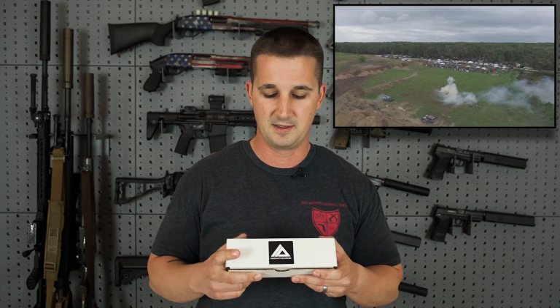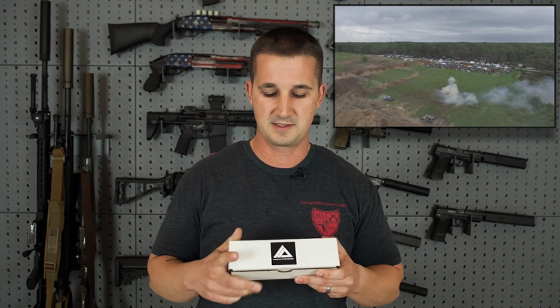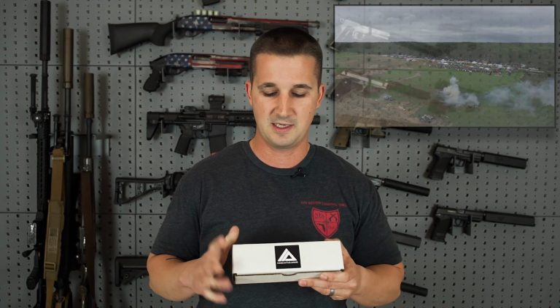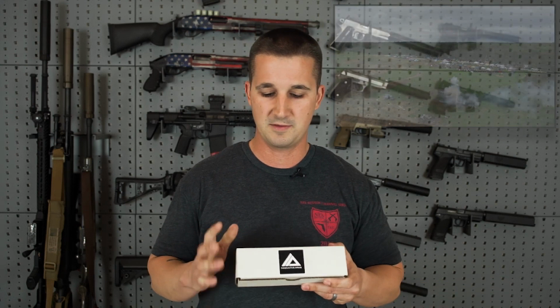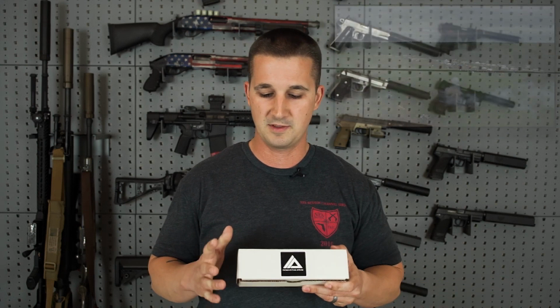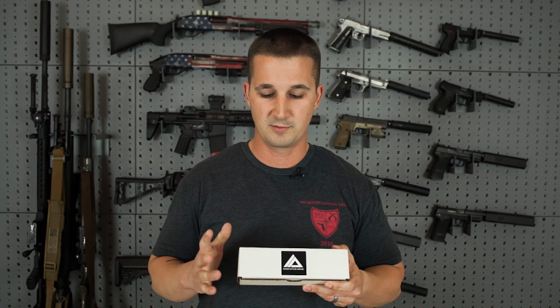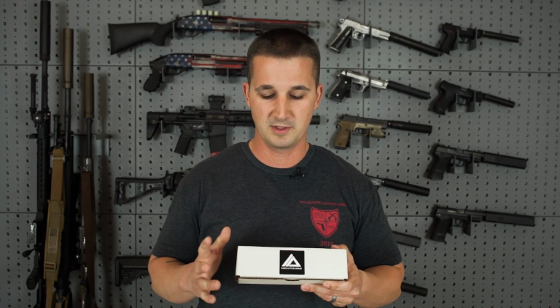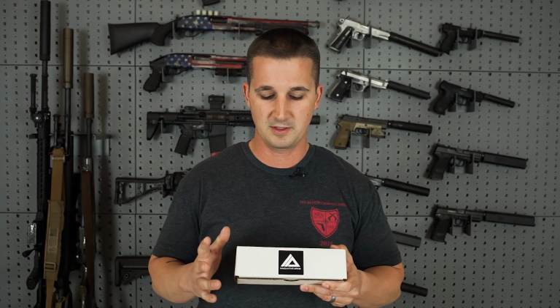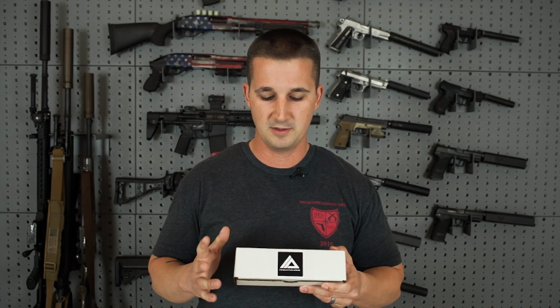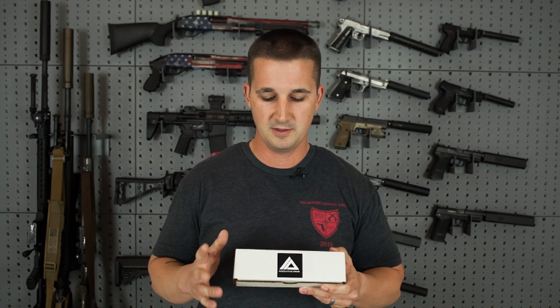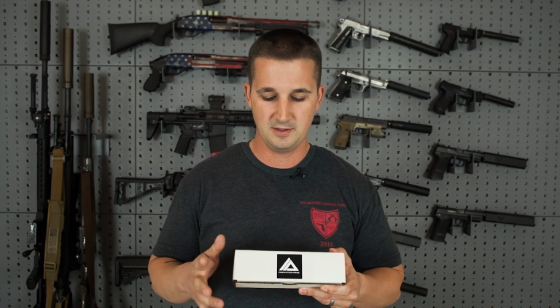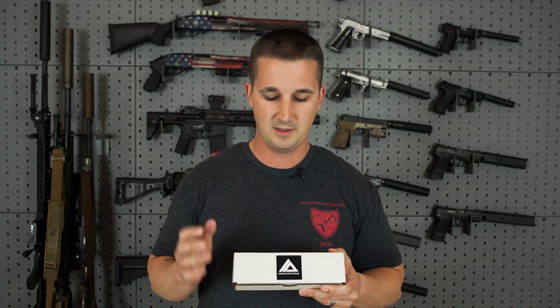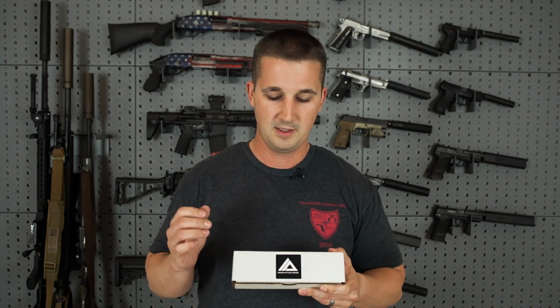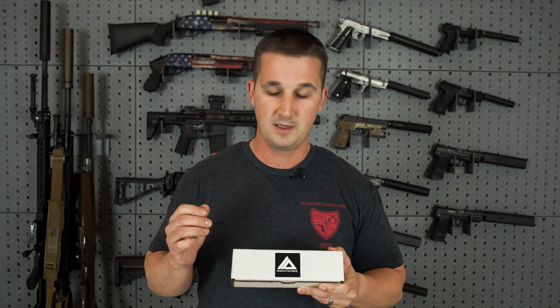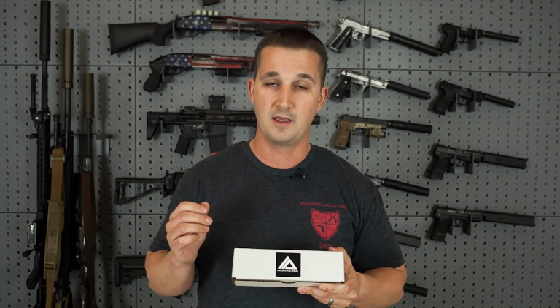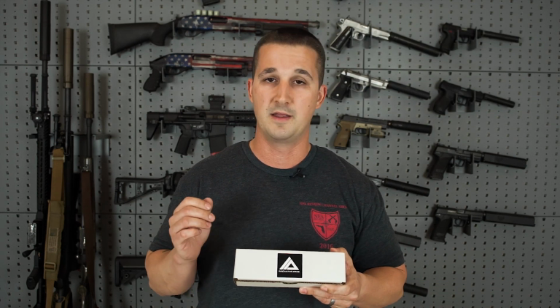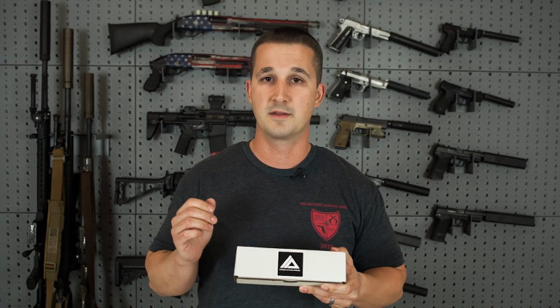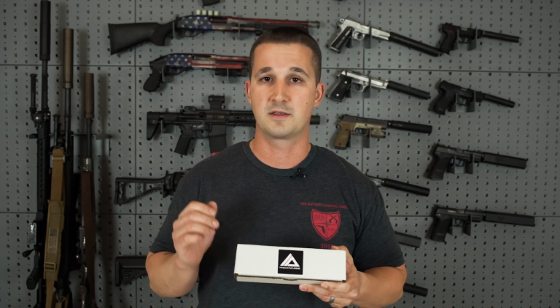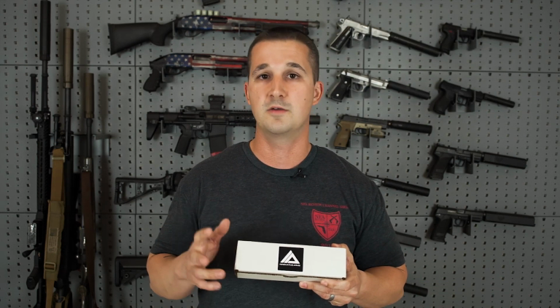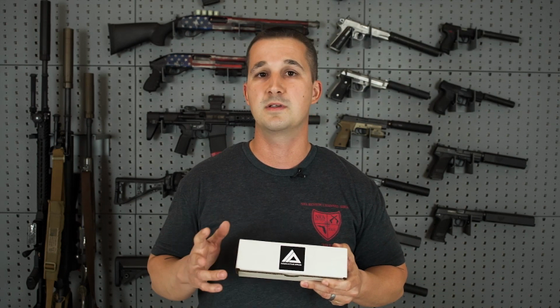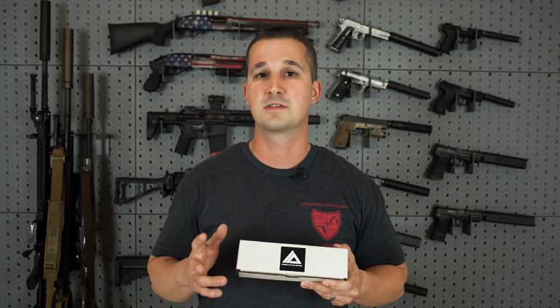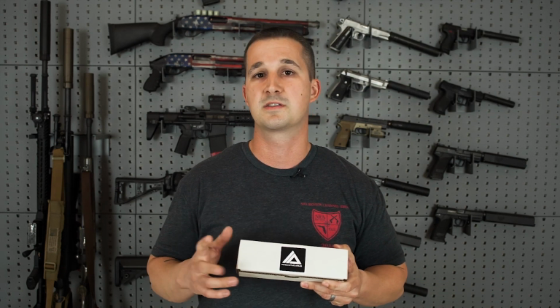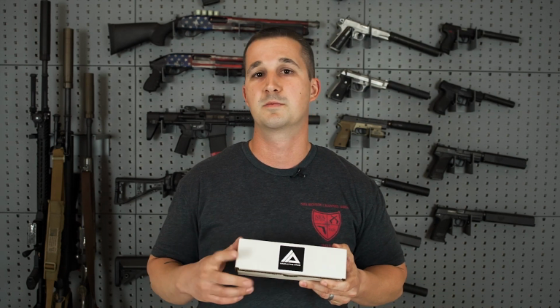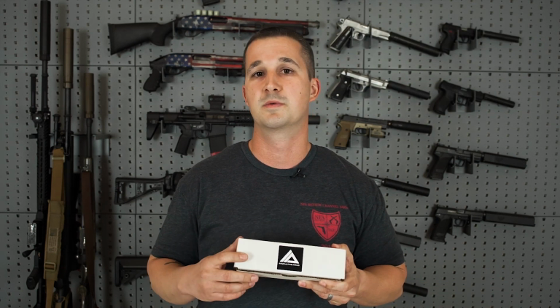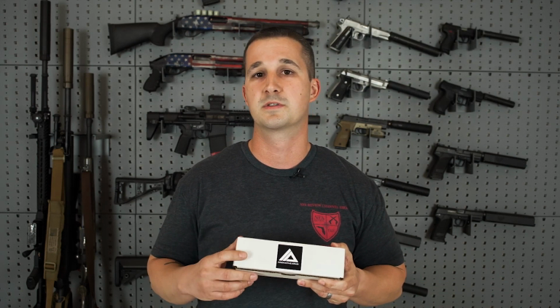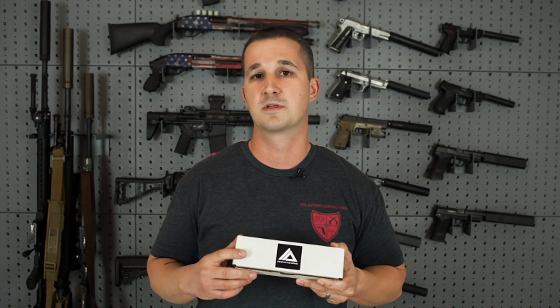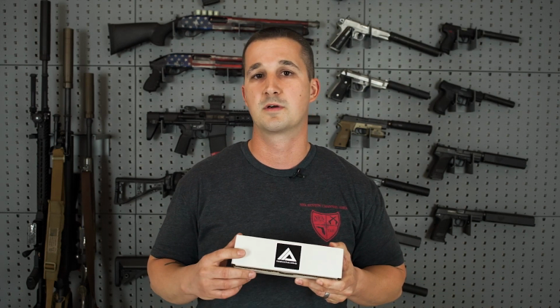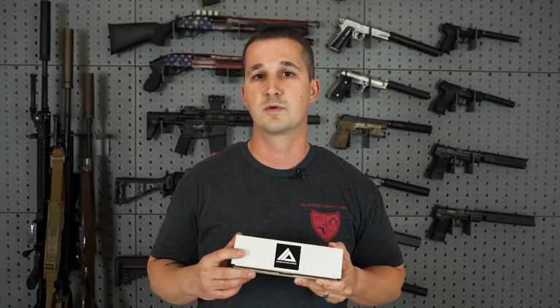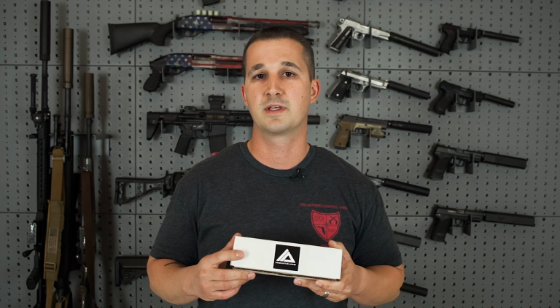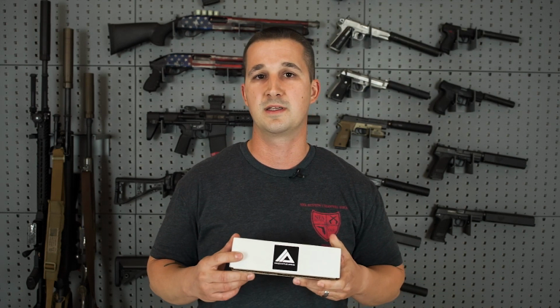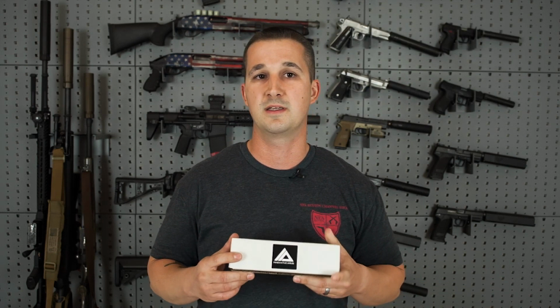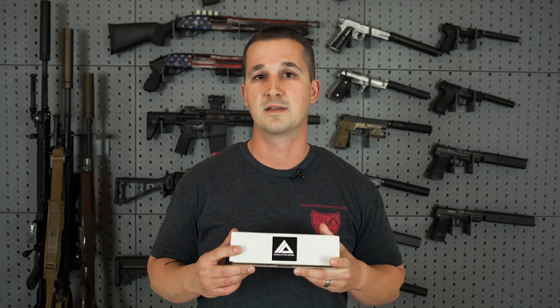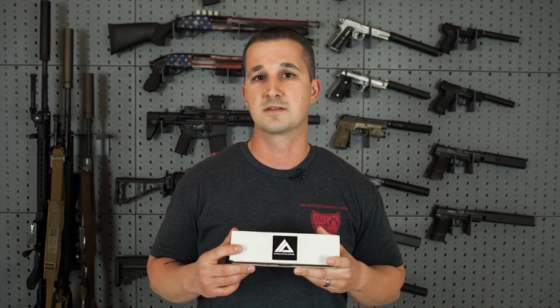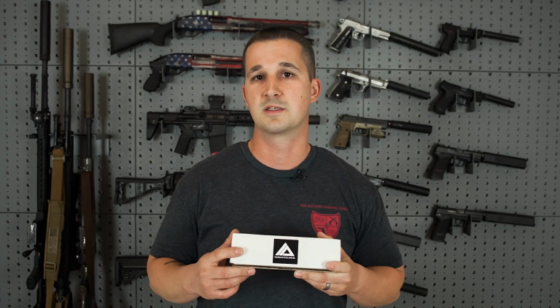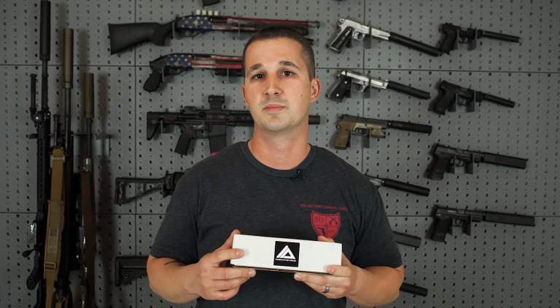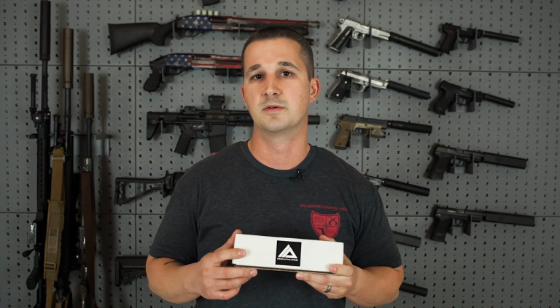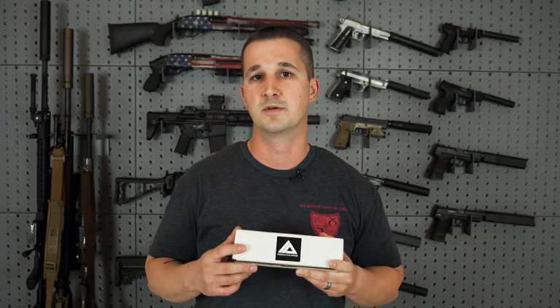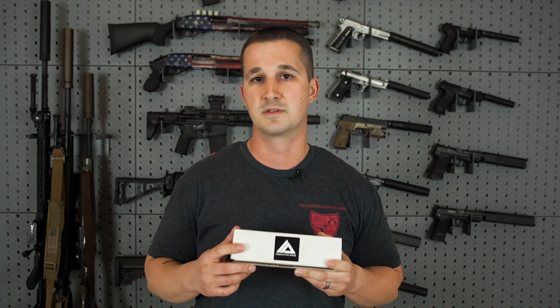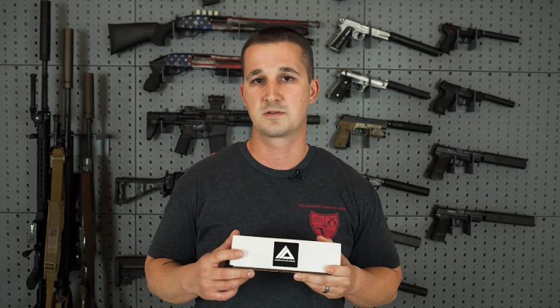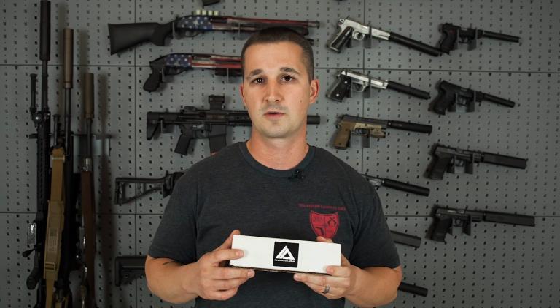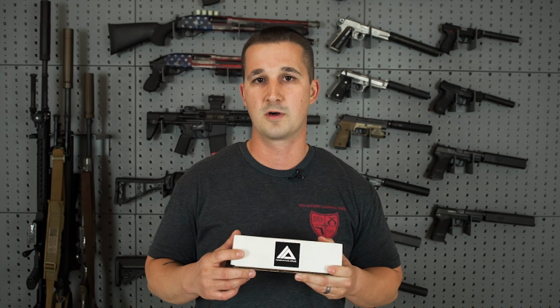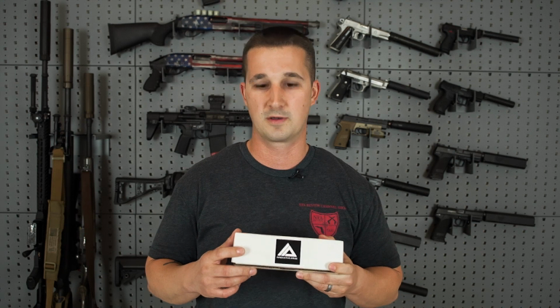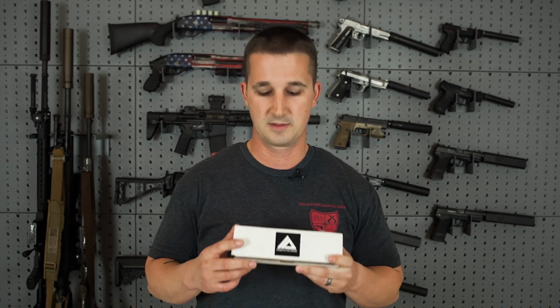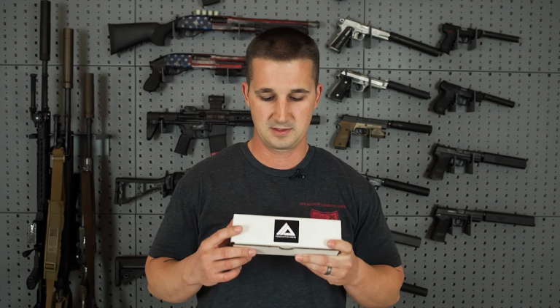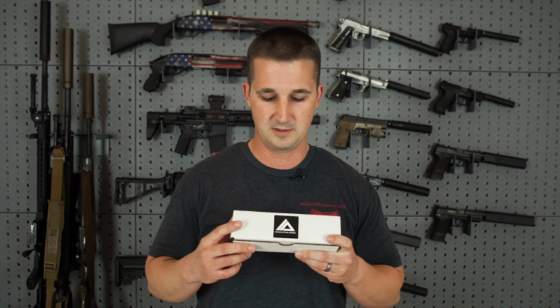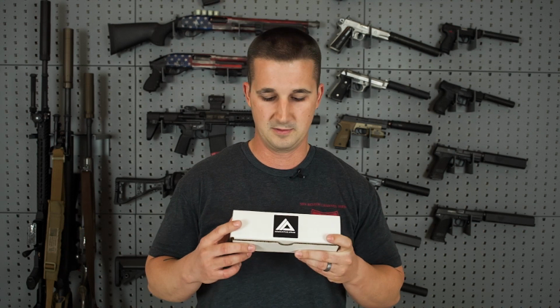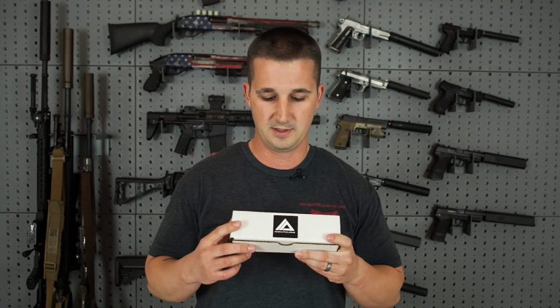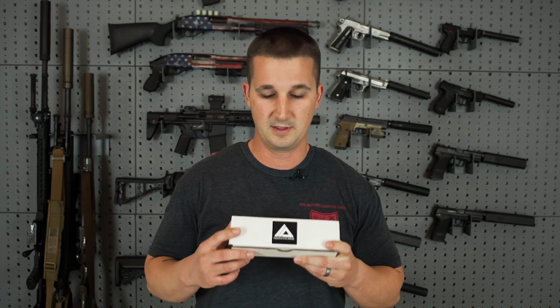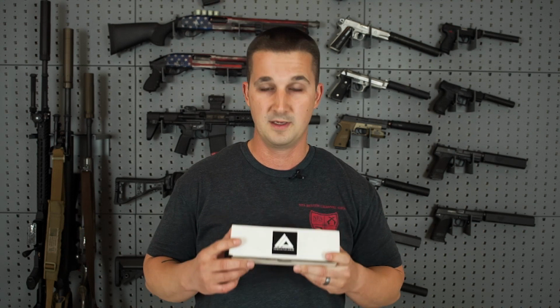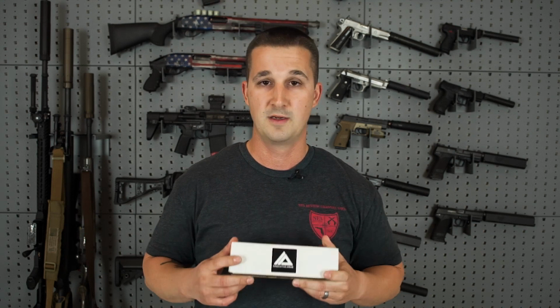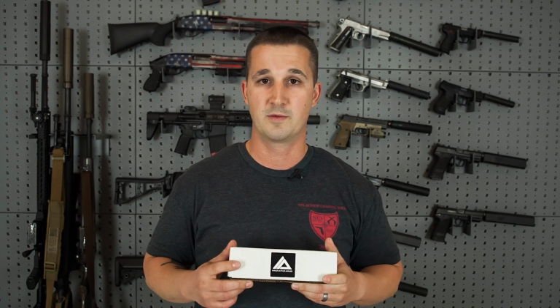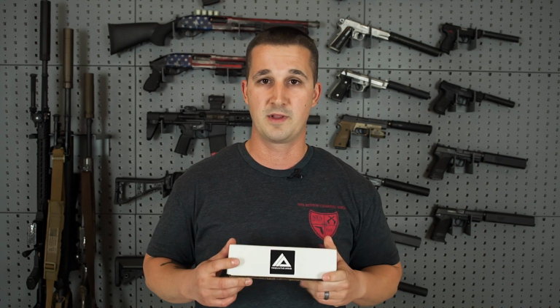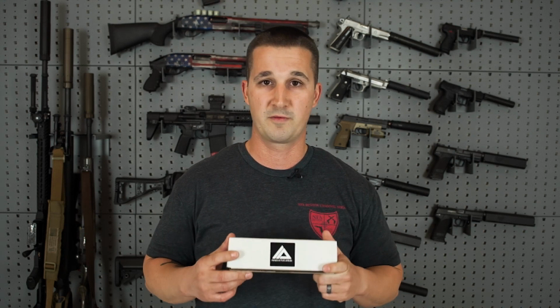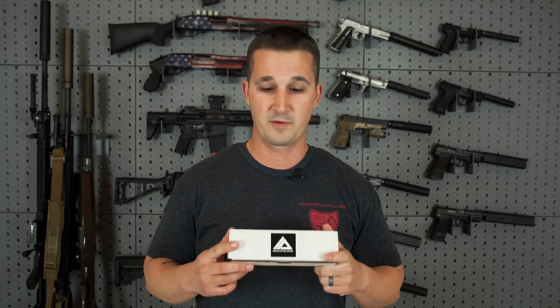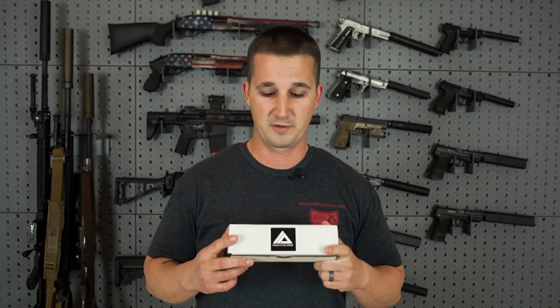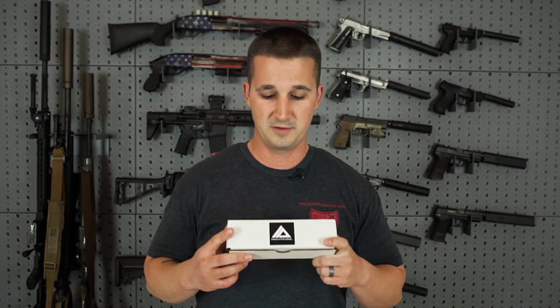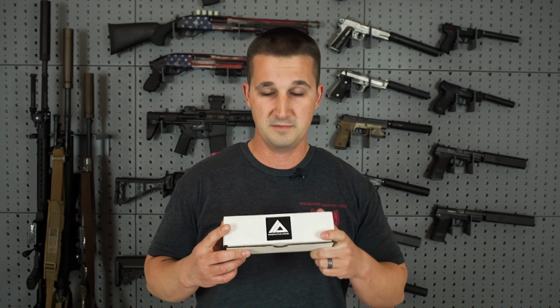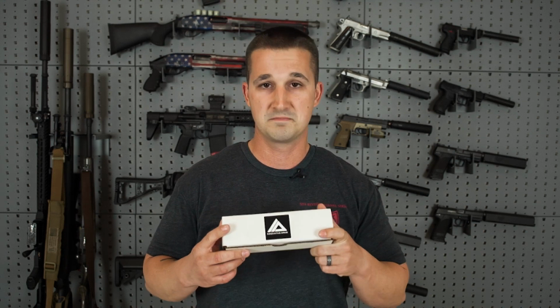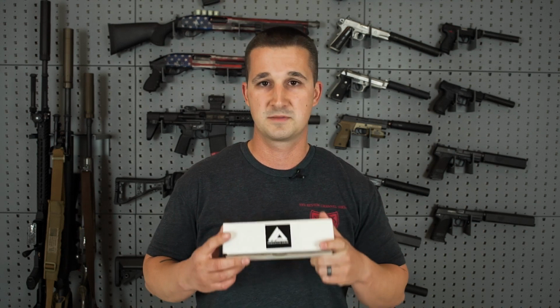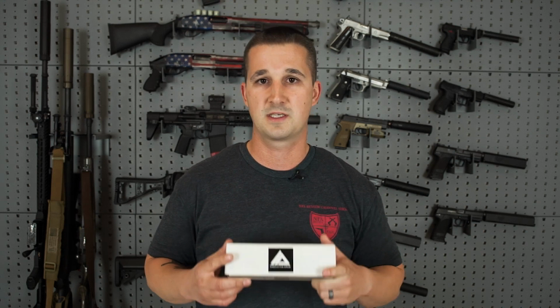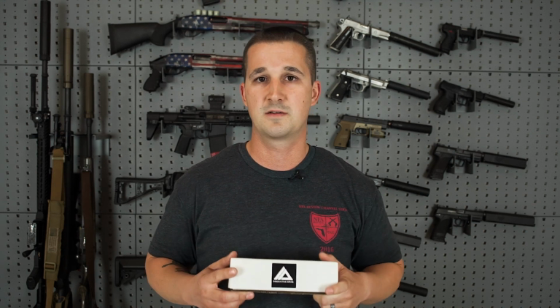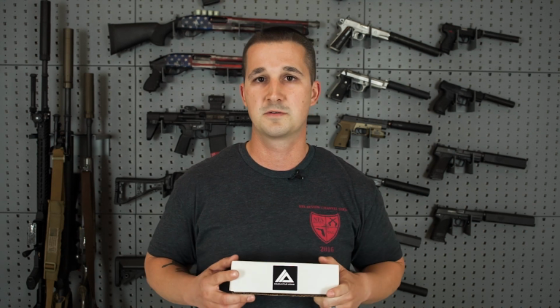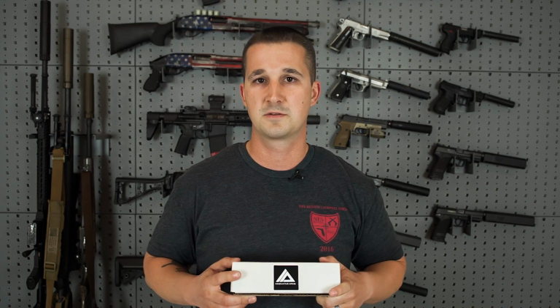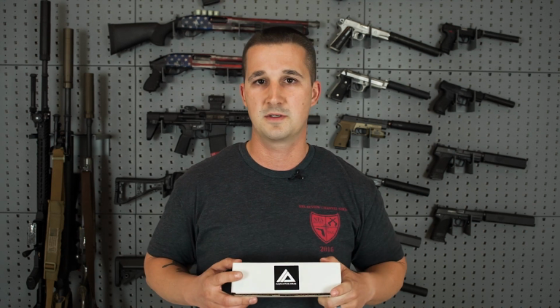It sounded really good, and the QD system was really neat, simple, and strong. So without further ado, let's take a closer look.